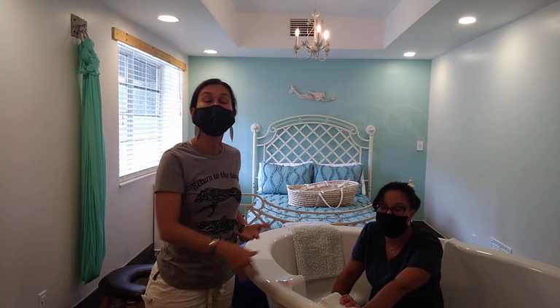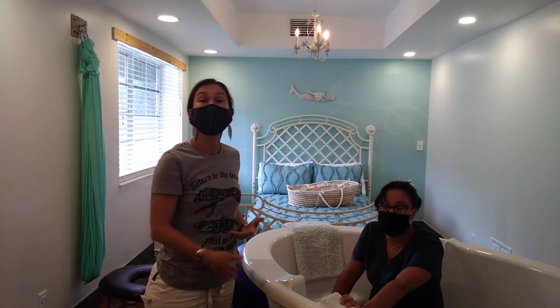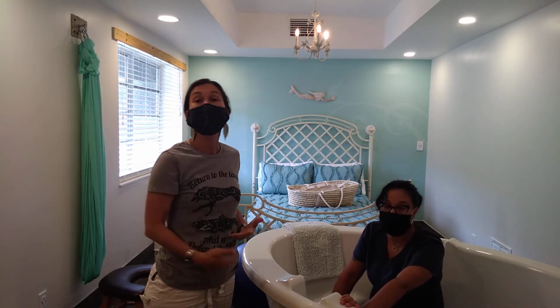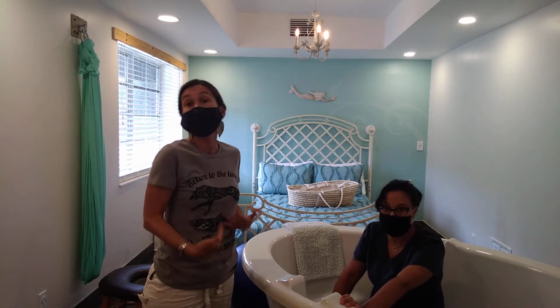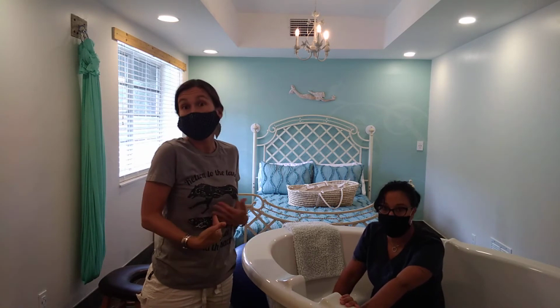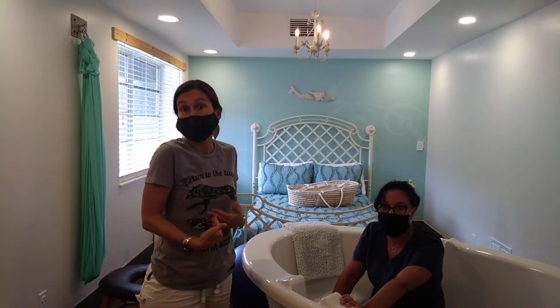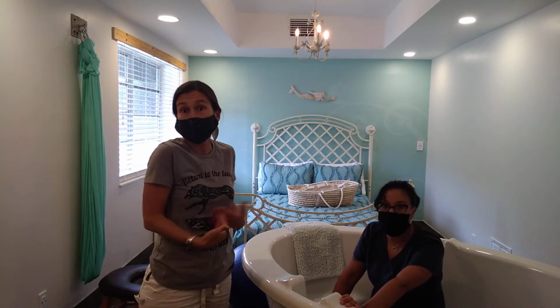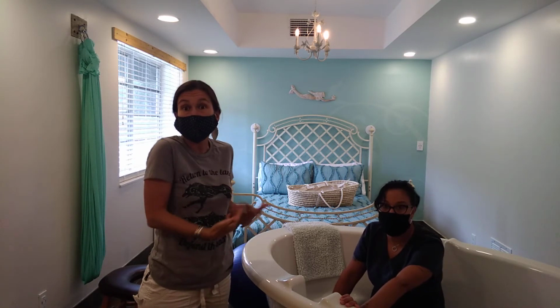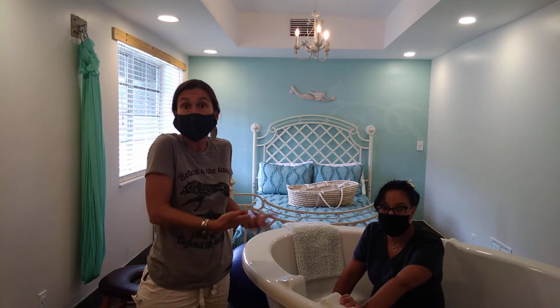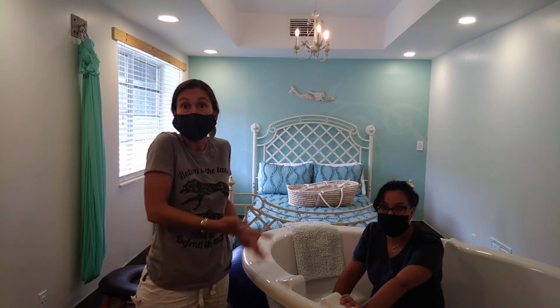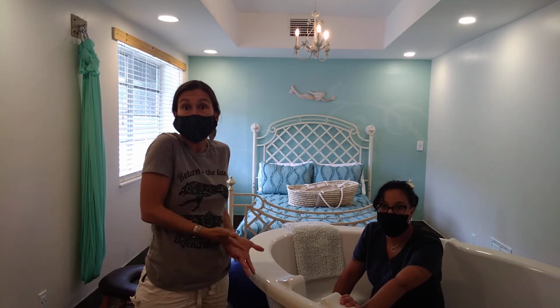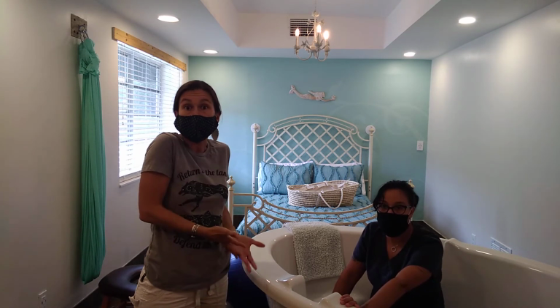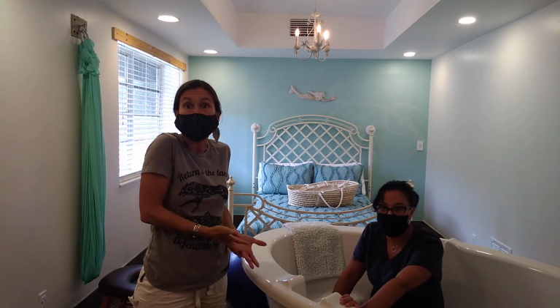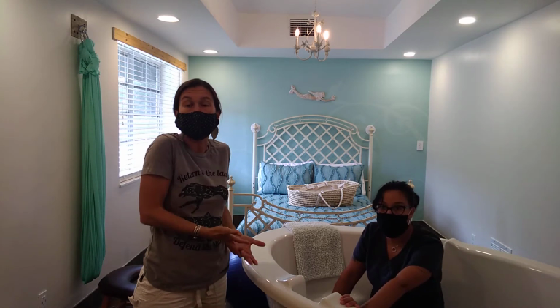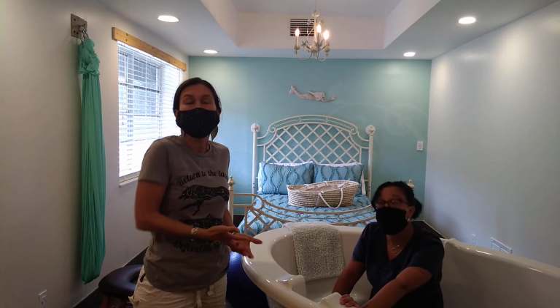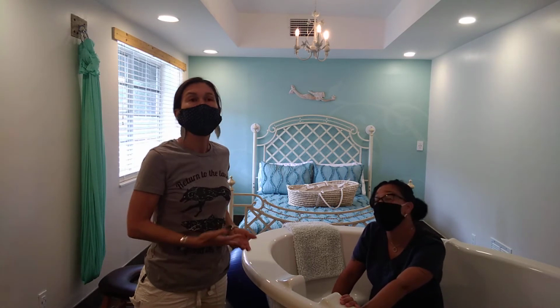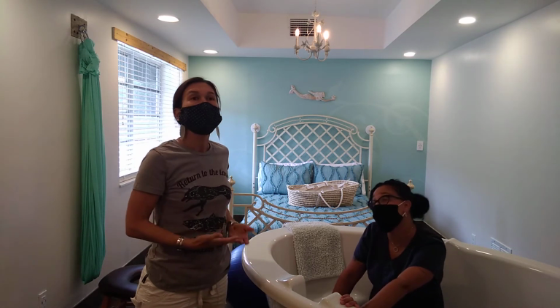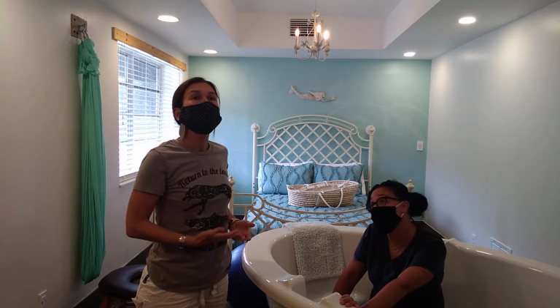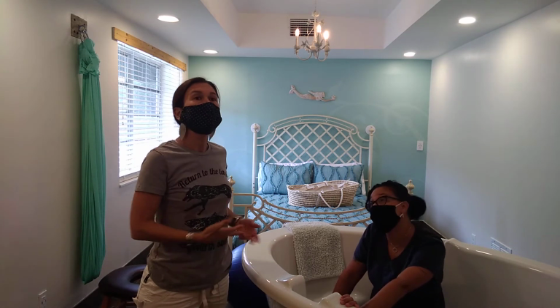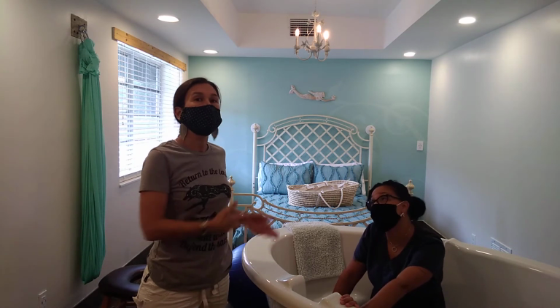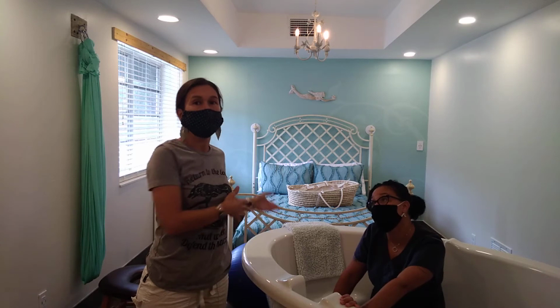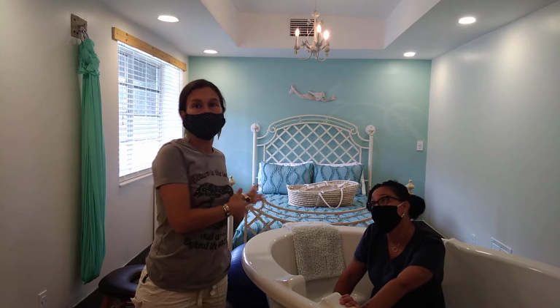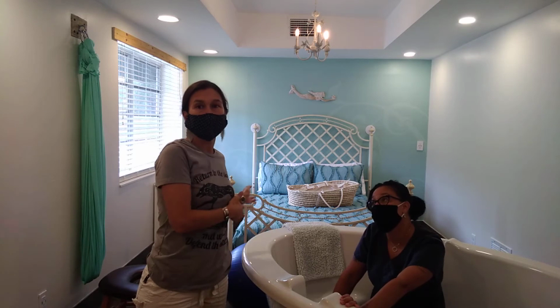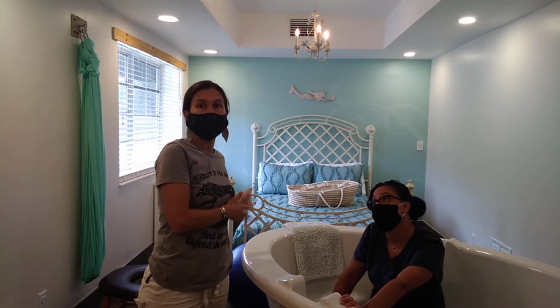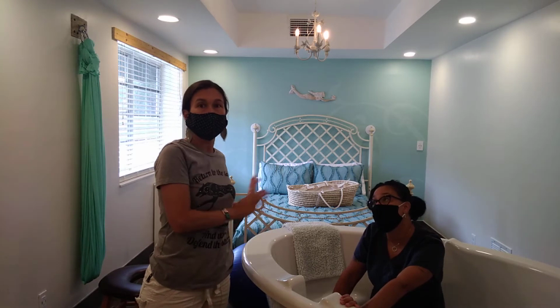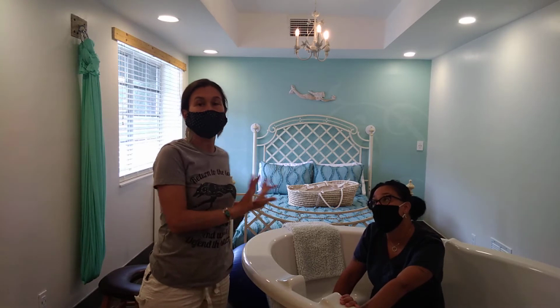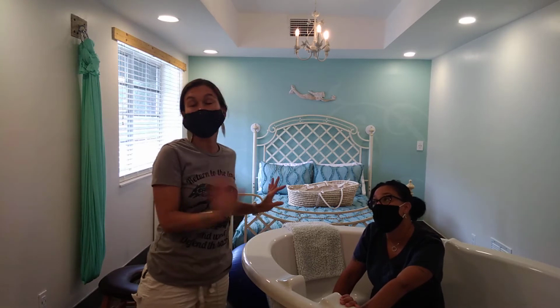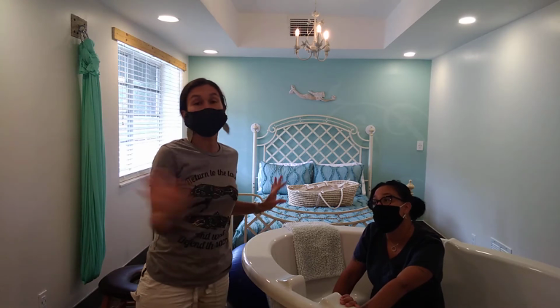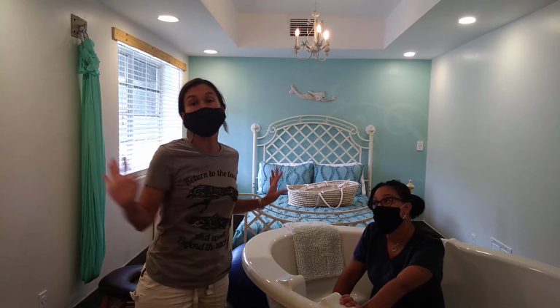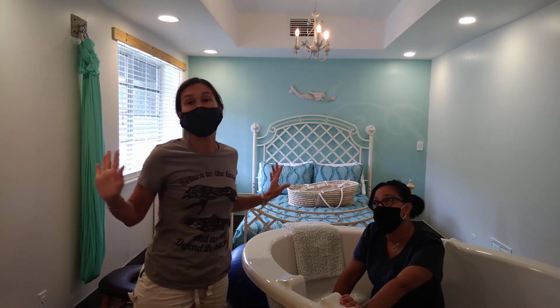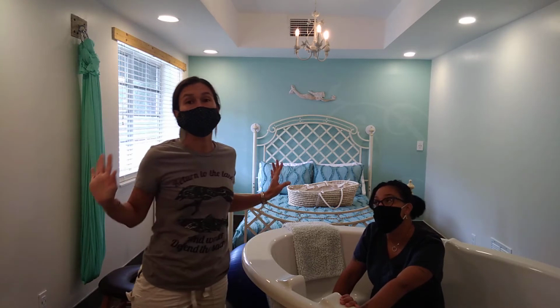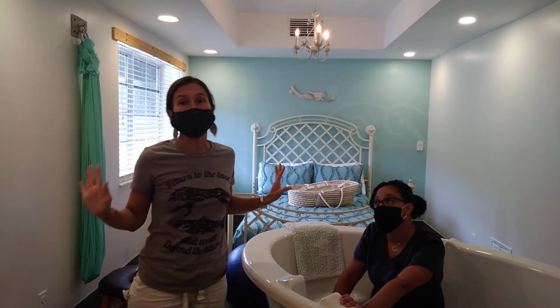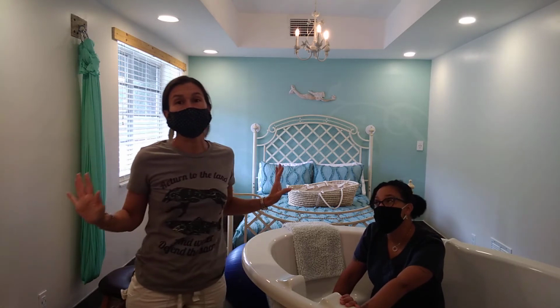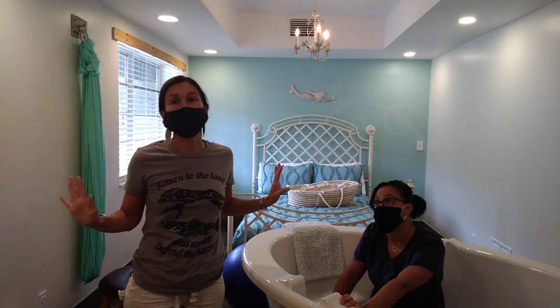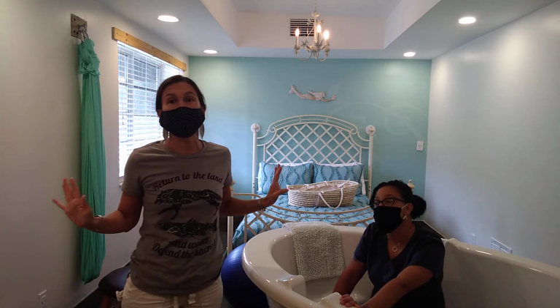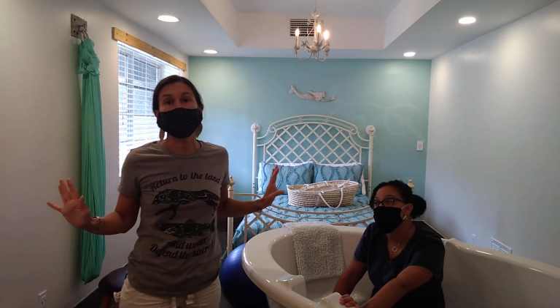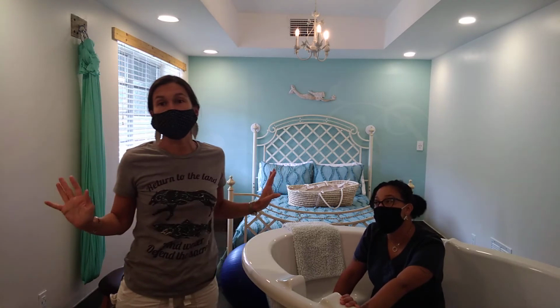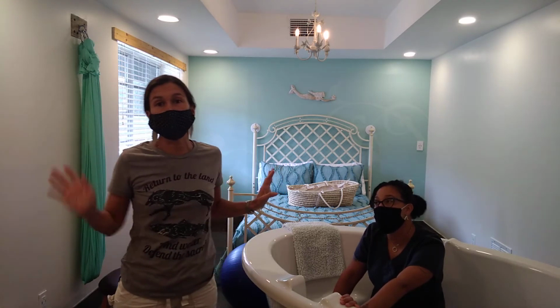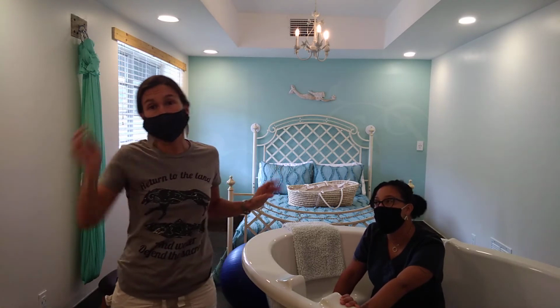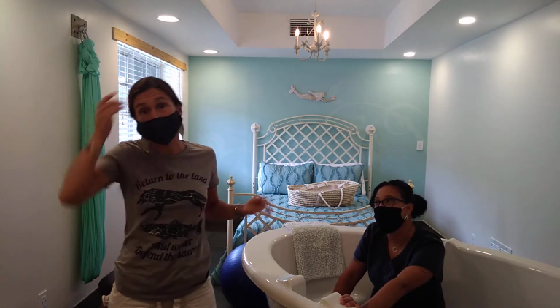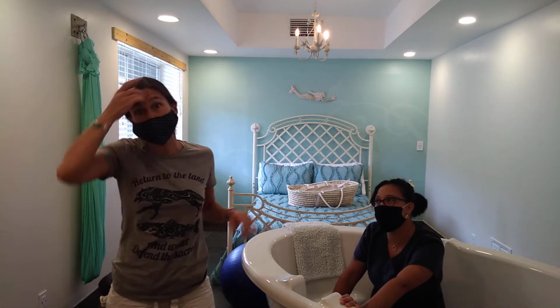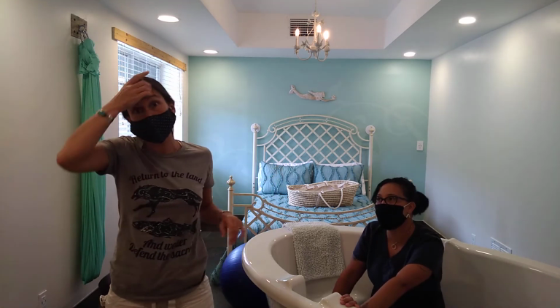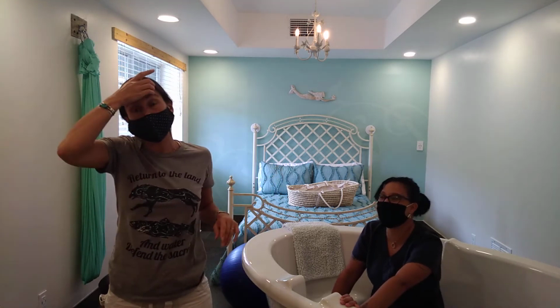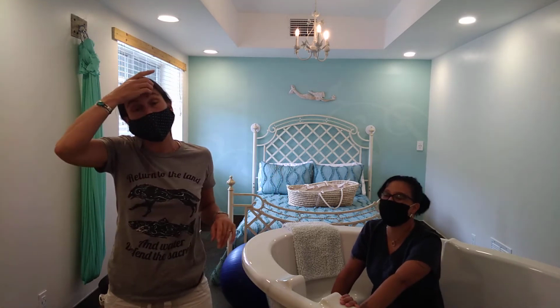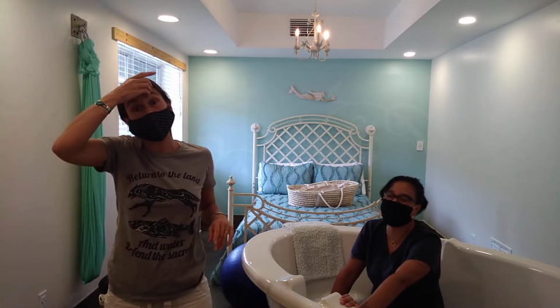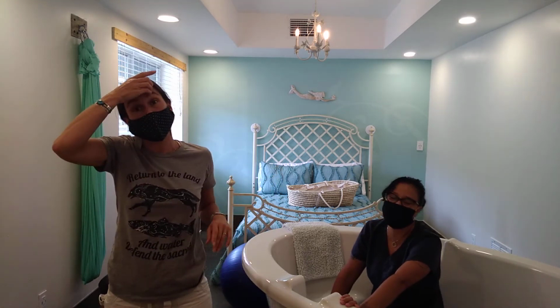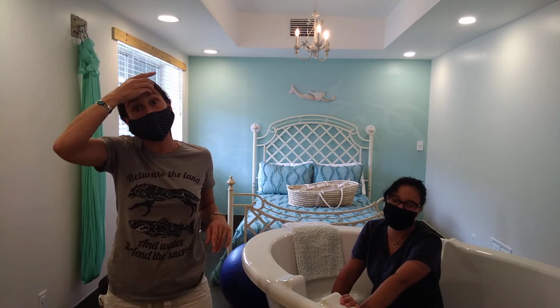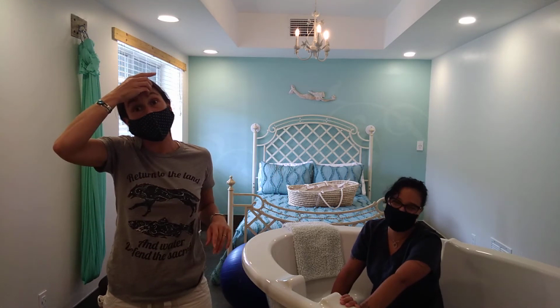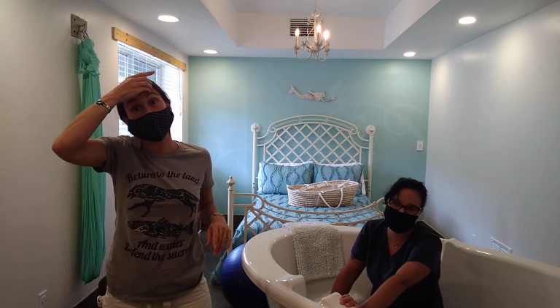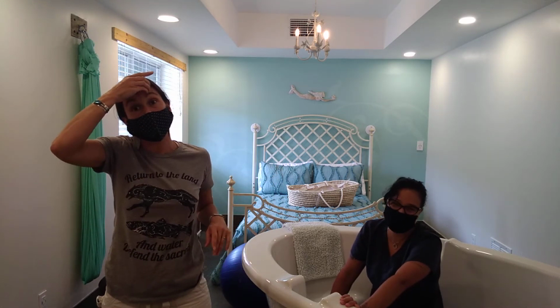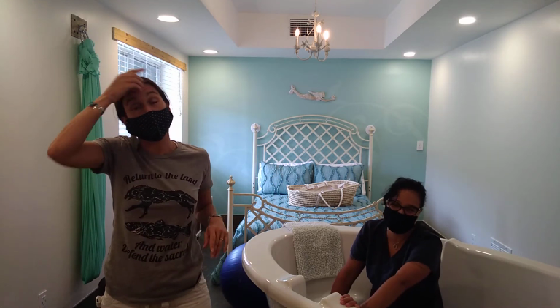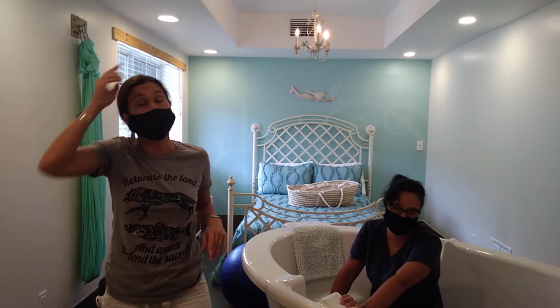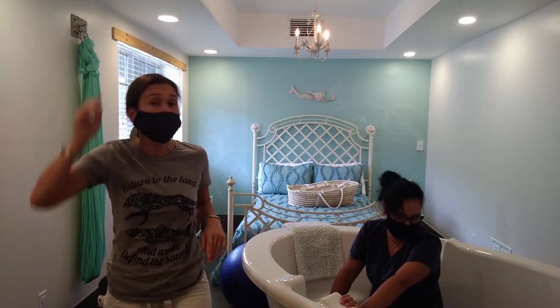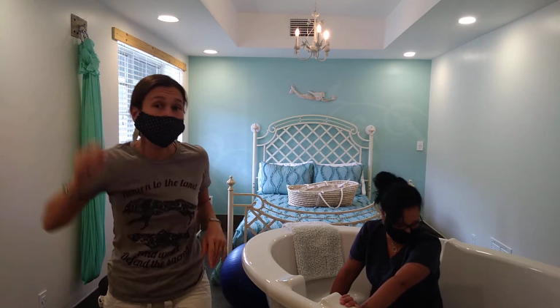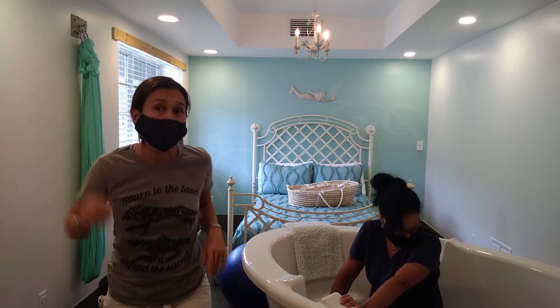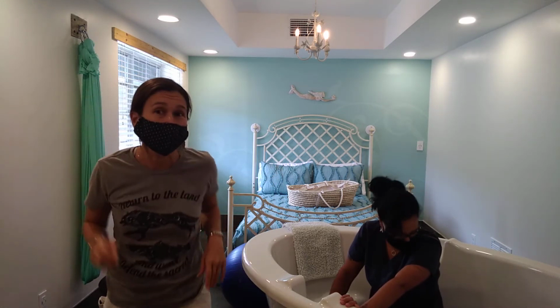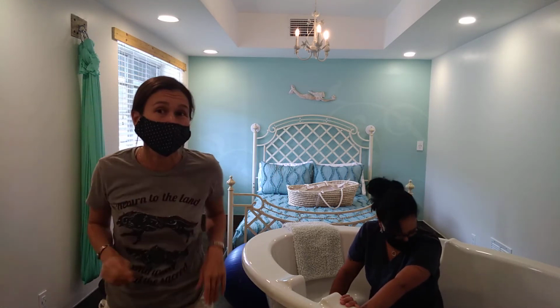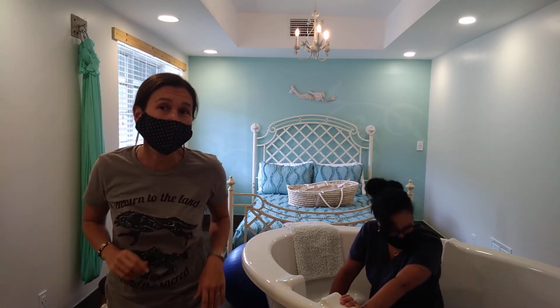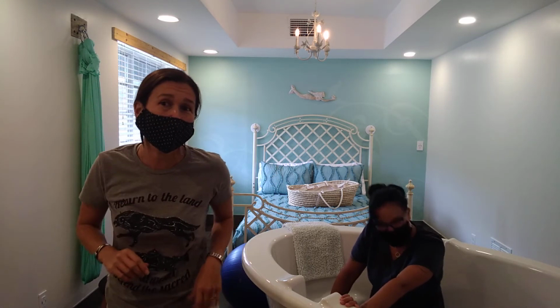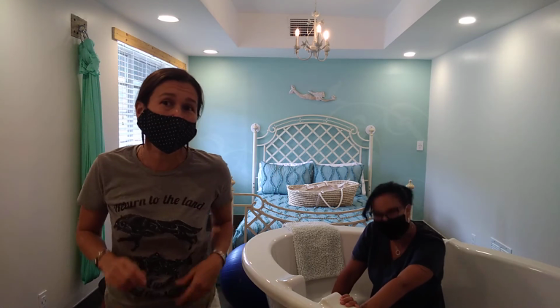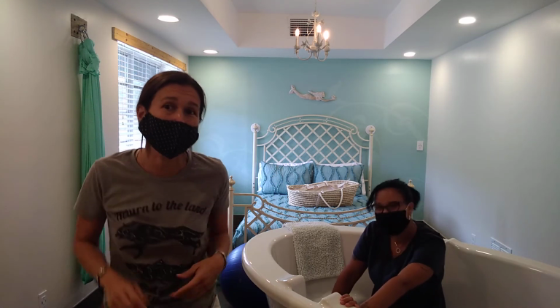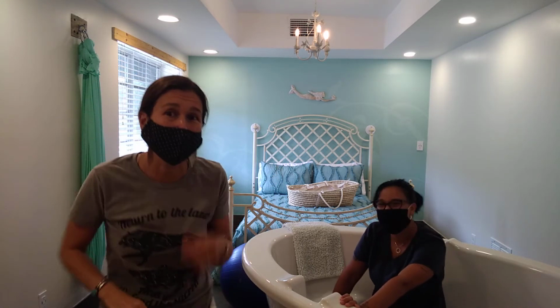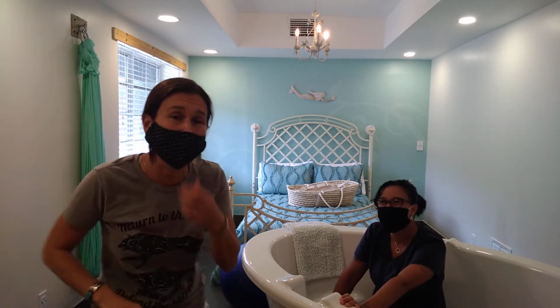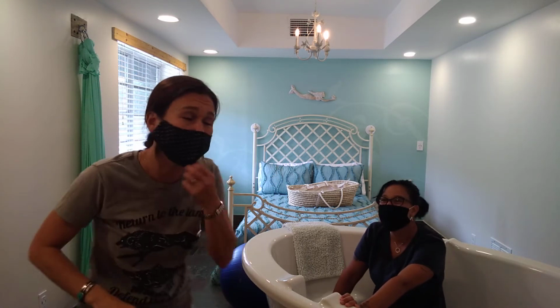It helps you and it helps baby. Sandy is the best at getting a mom in there quickly. It's nice to have that there for delivery, just in case.